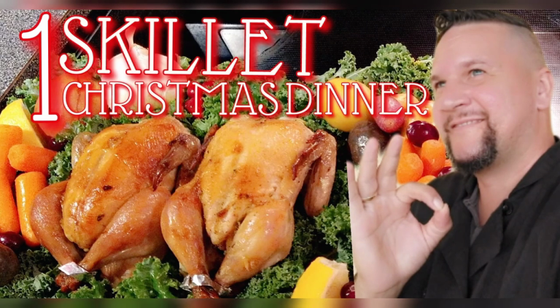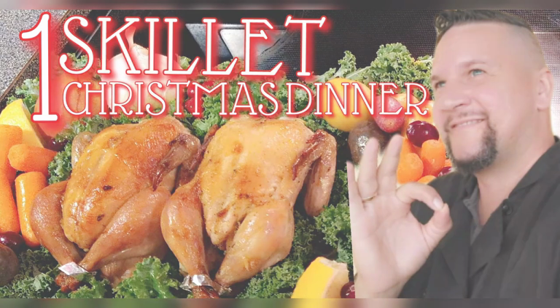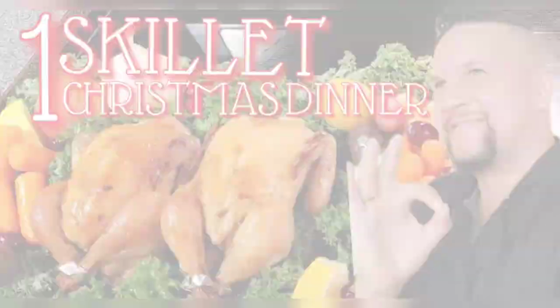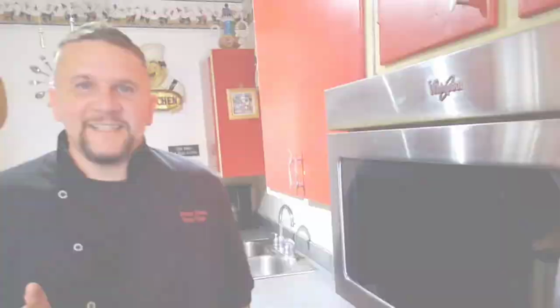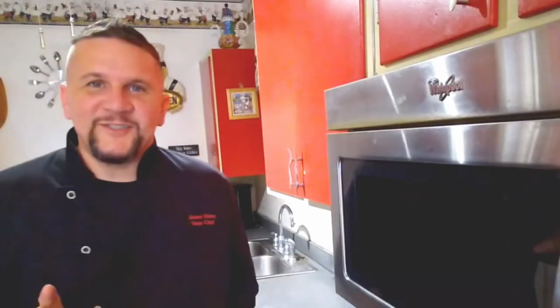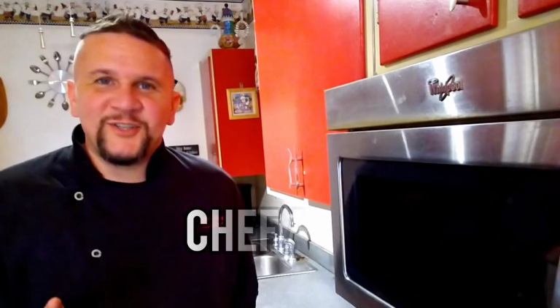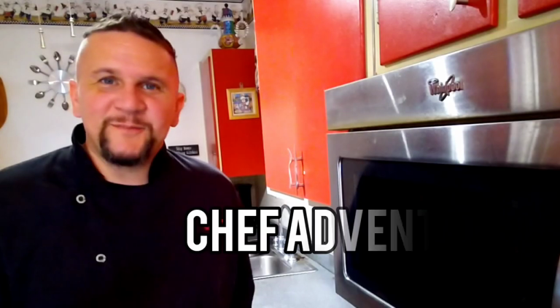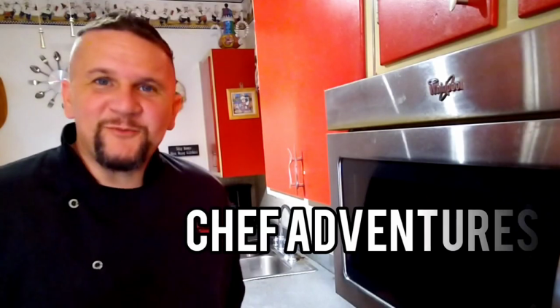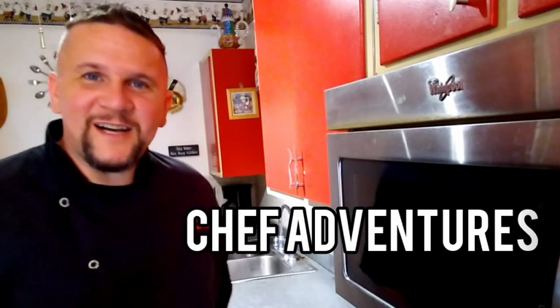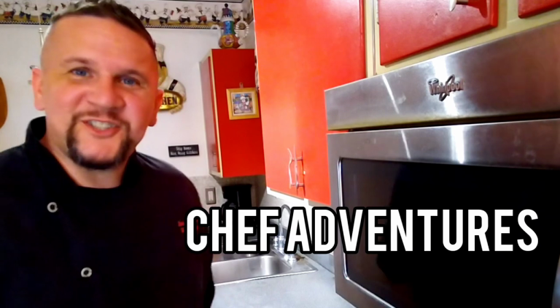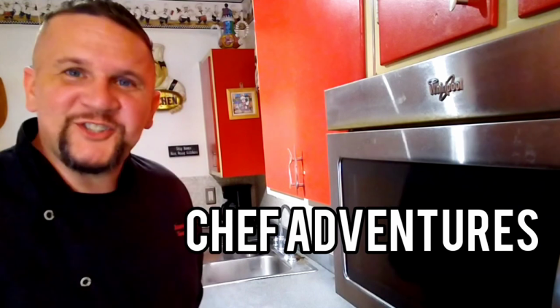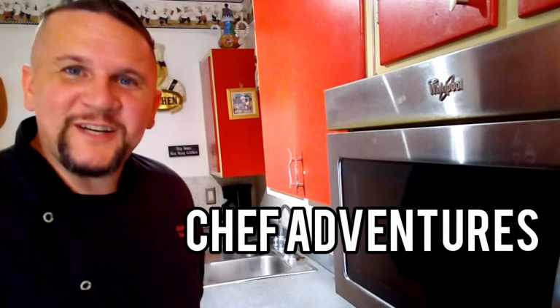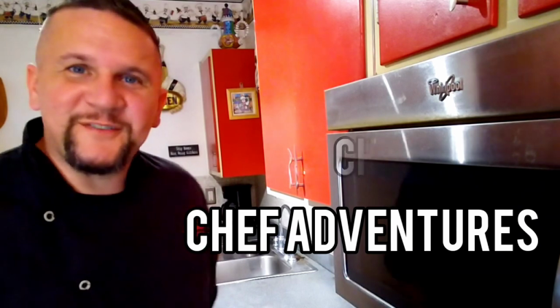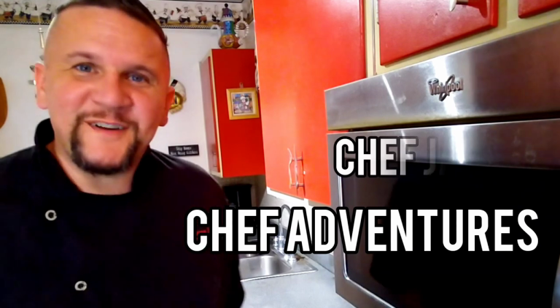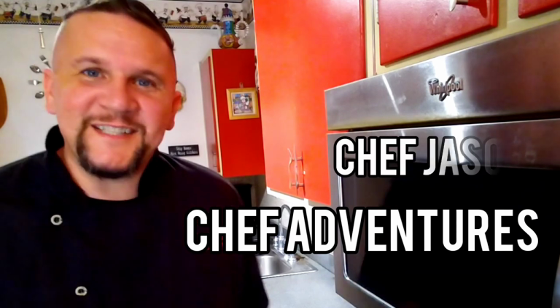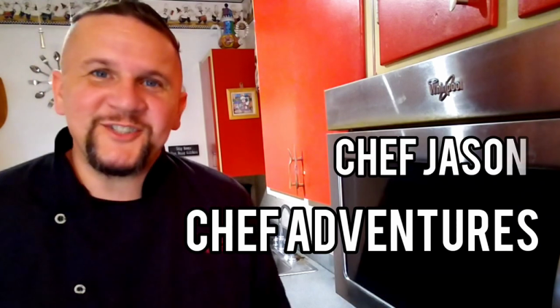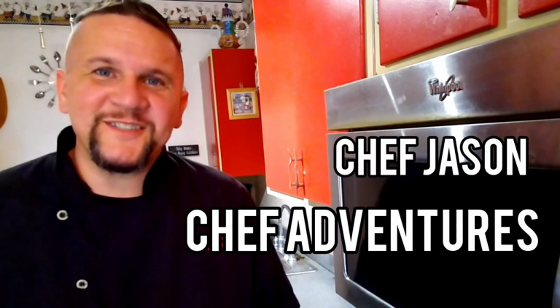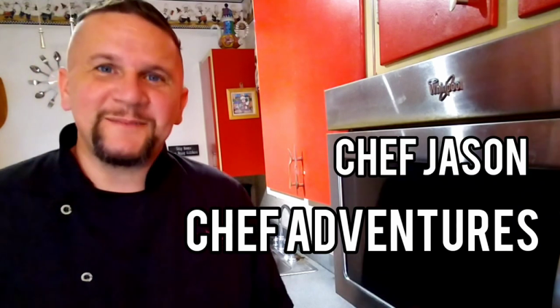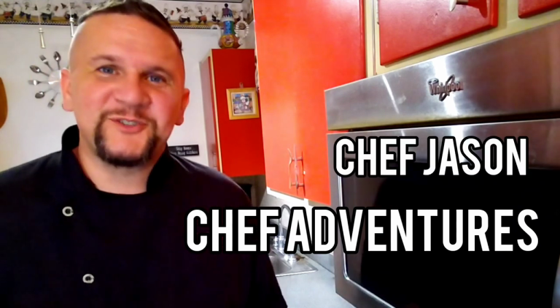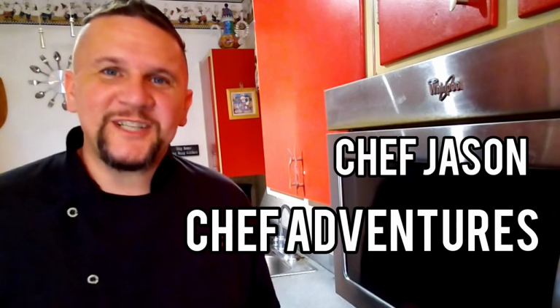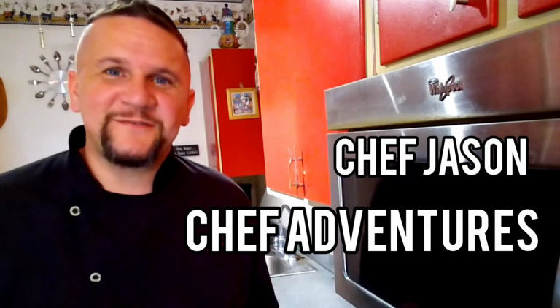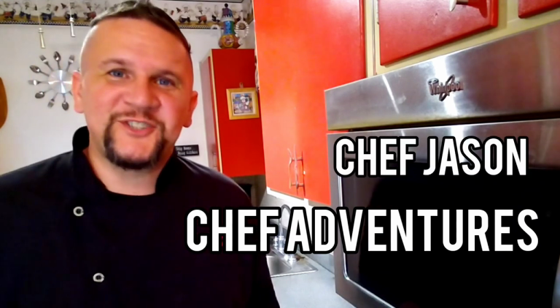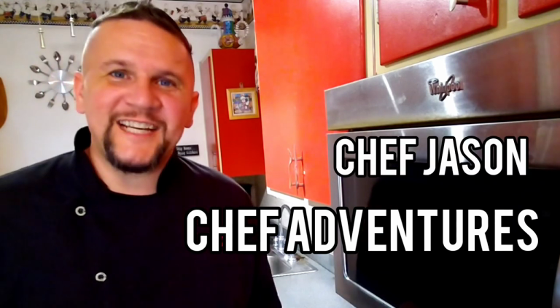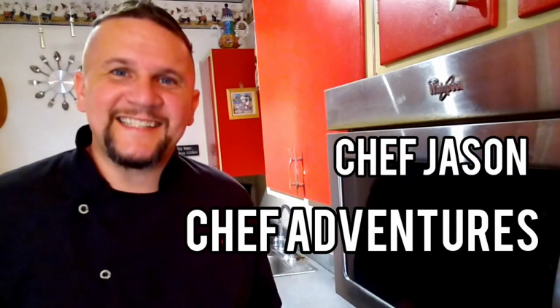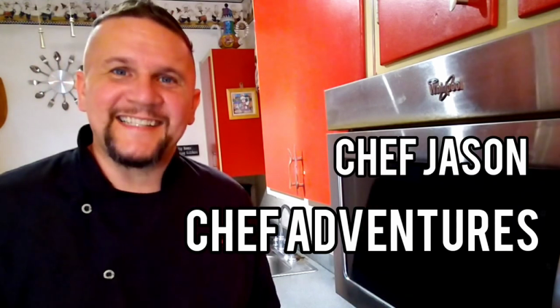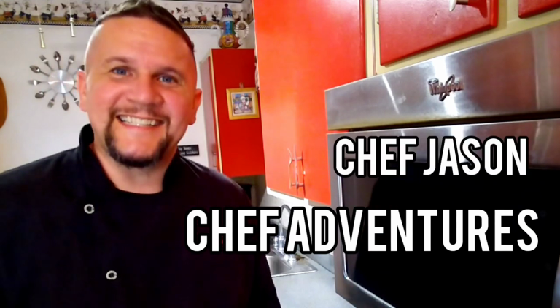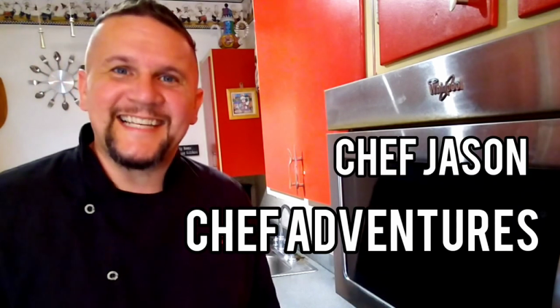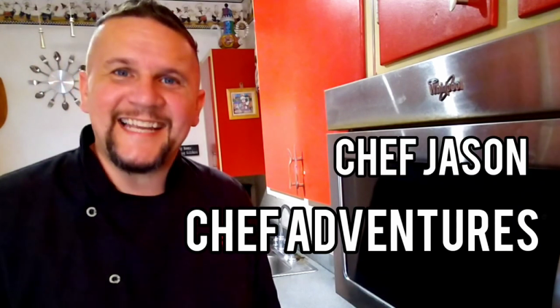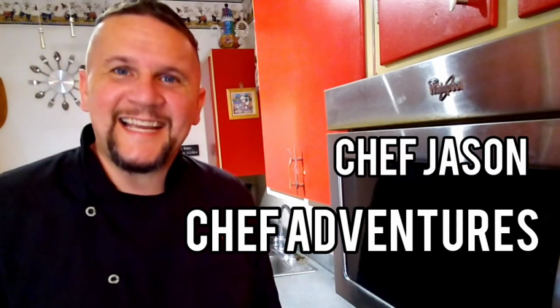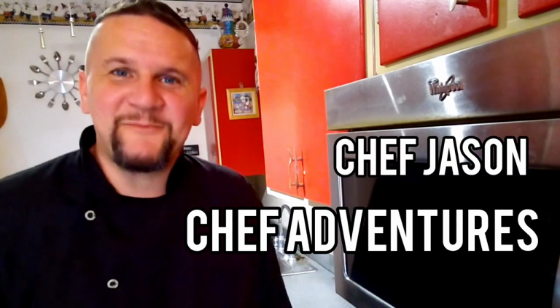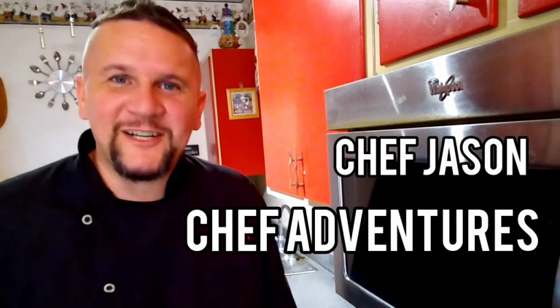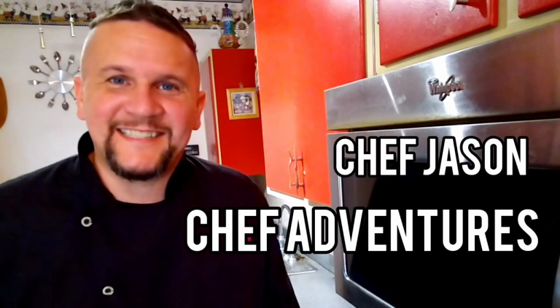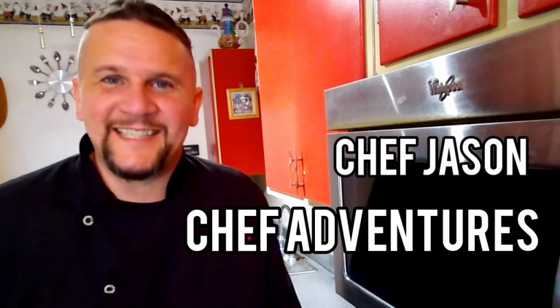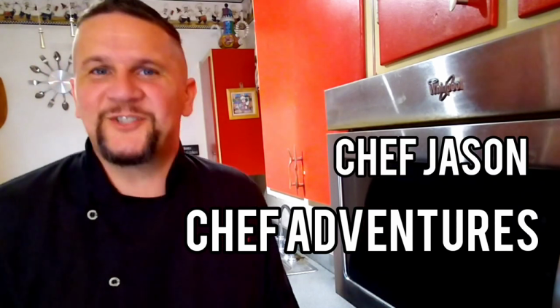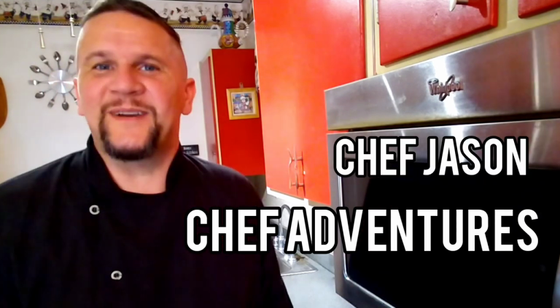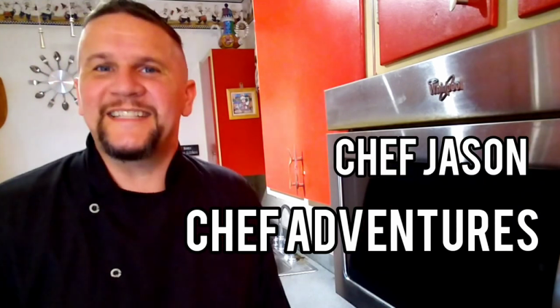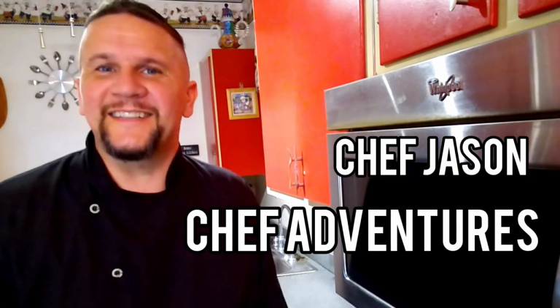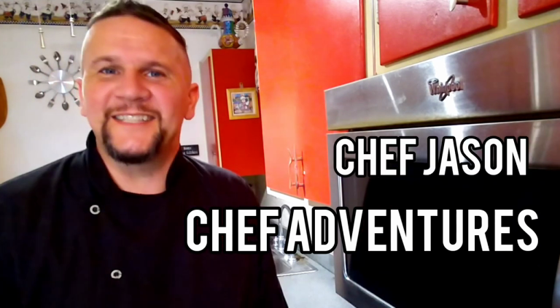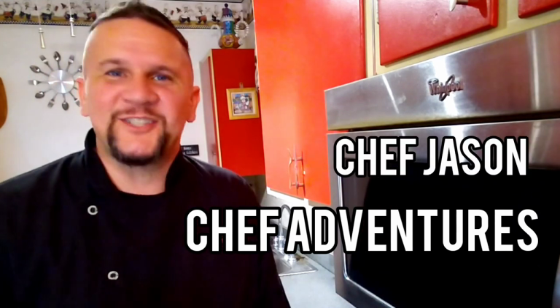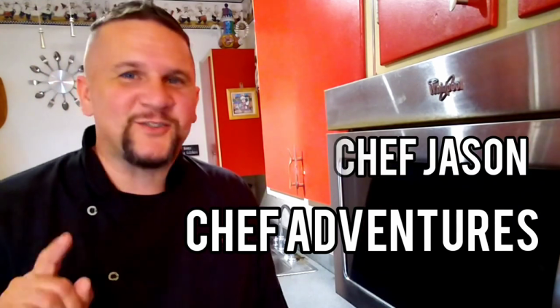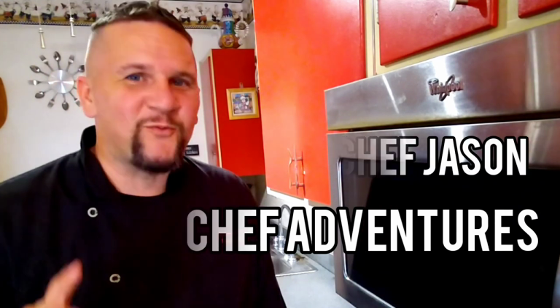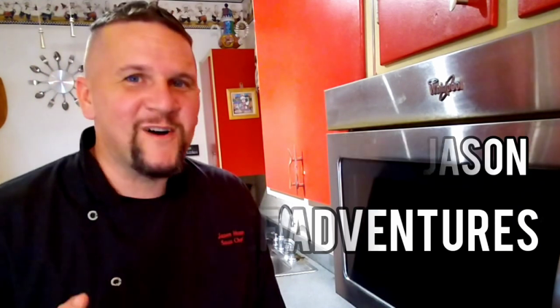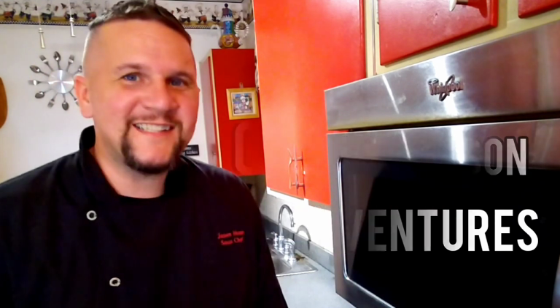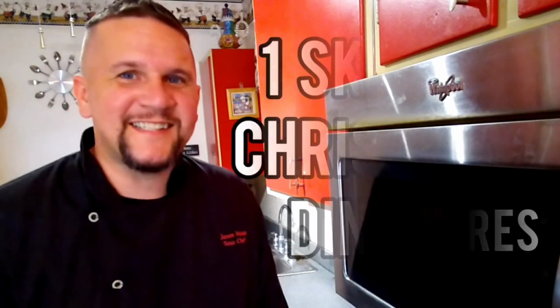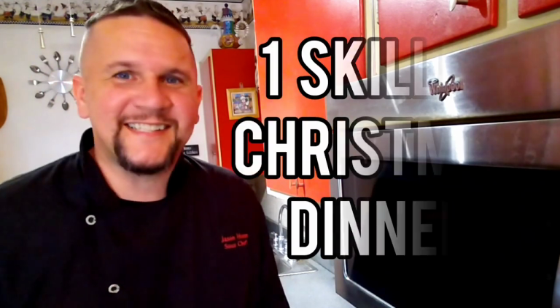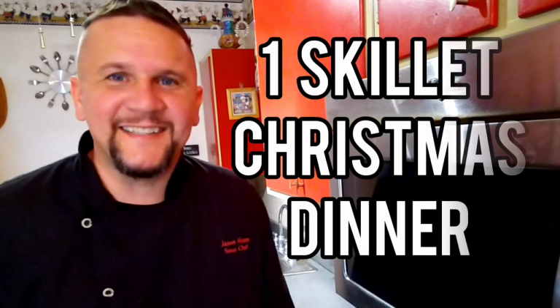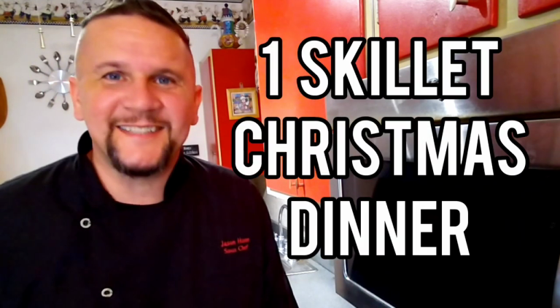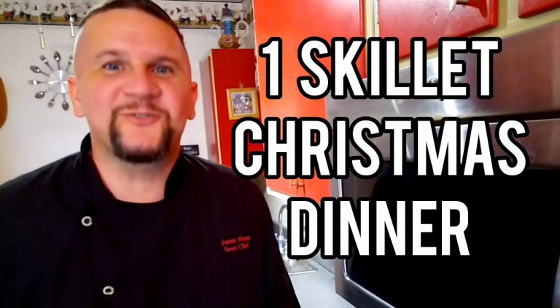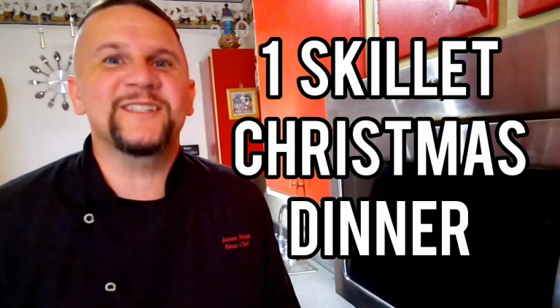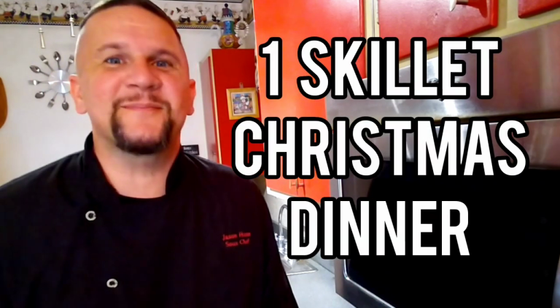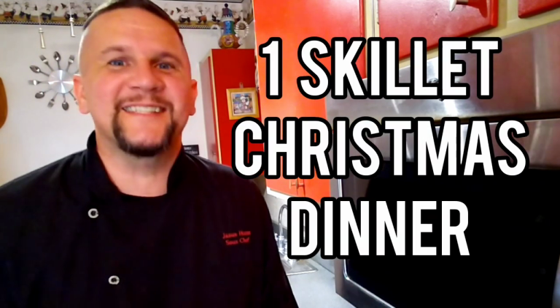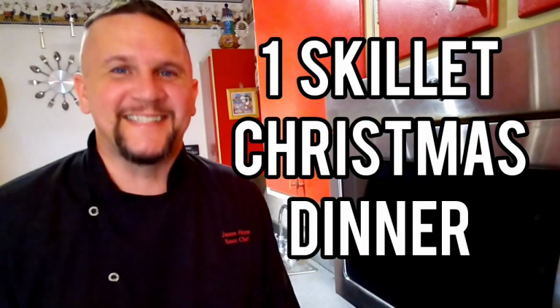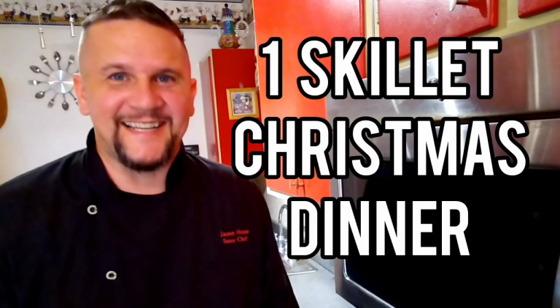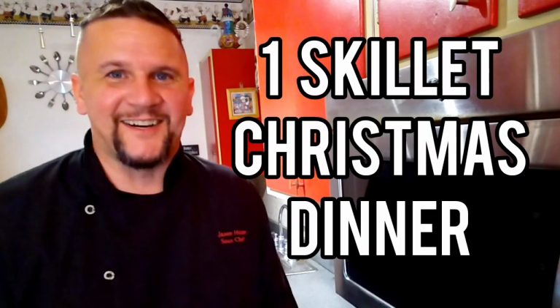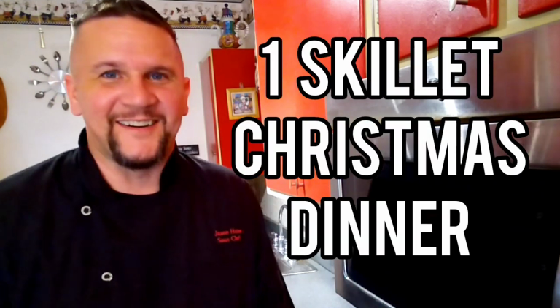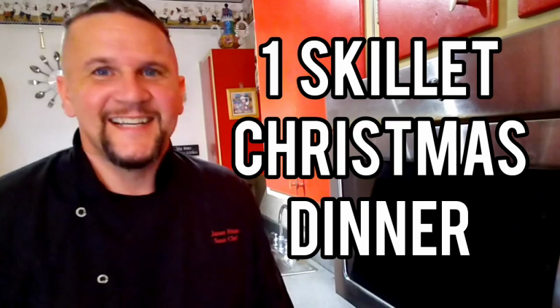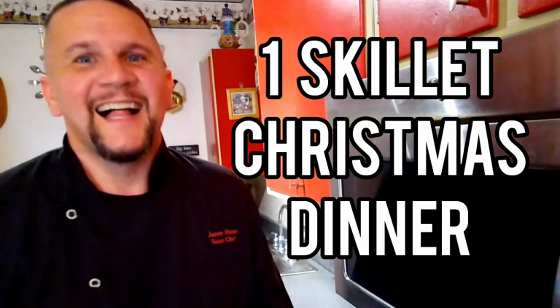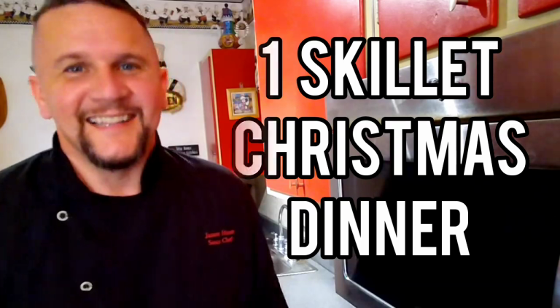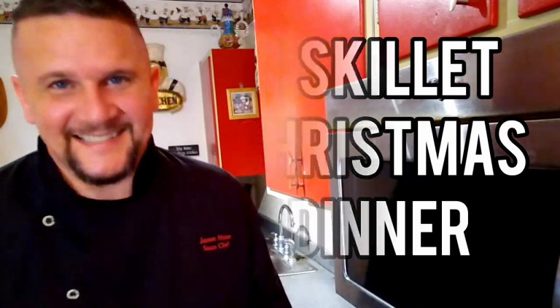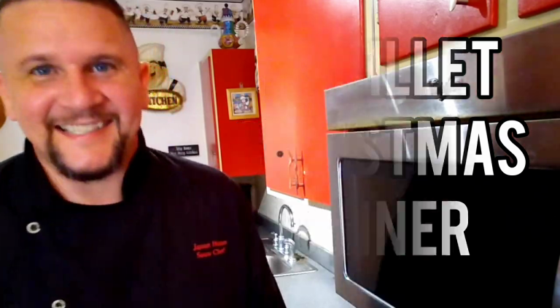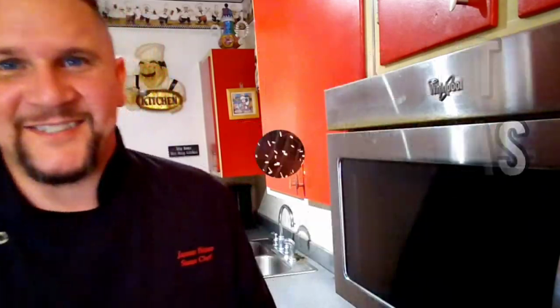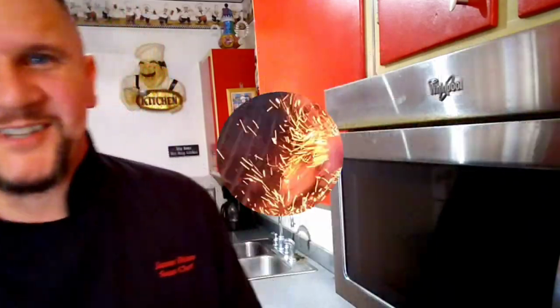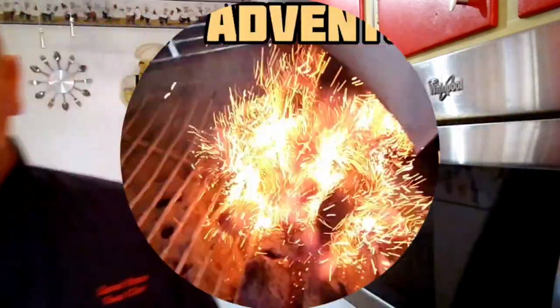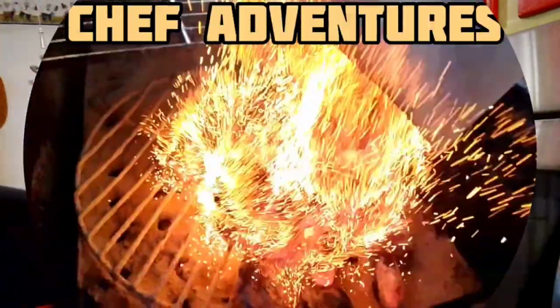Hey YouTube, you're watching Chef Adventures. I'm Chef Jason. Today I'm going to teach you a delicious one skillet Christmas dinner. Let's get started.